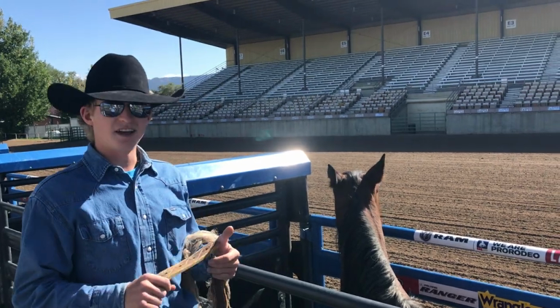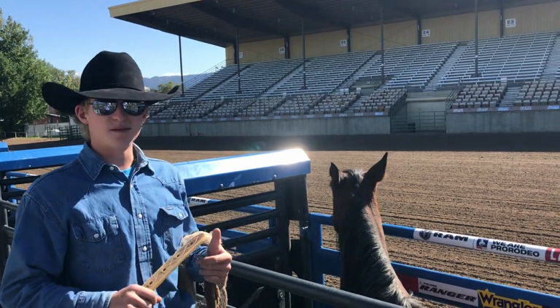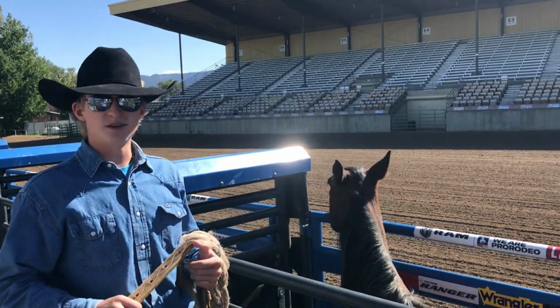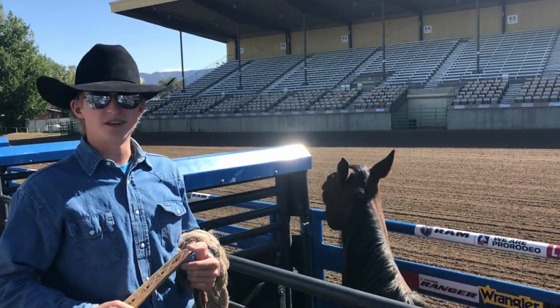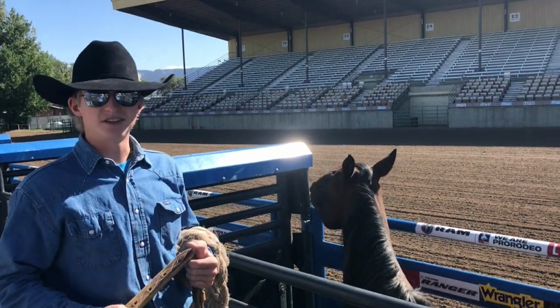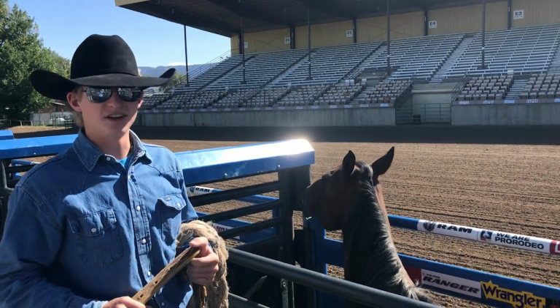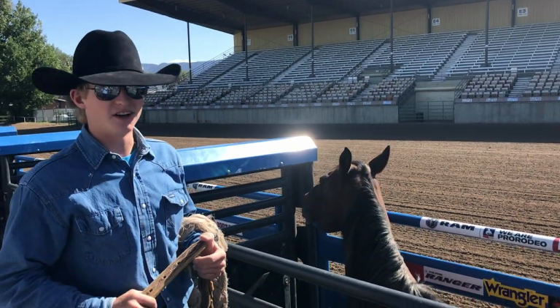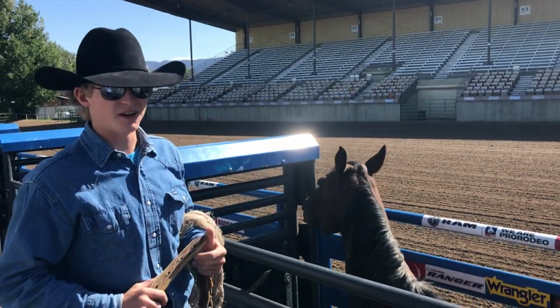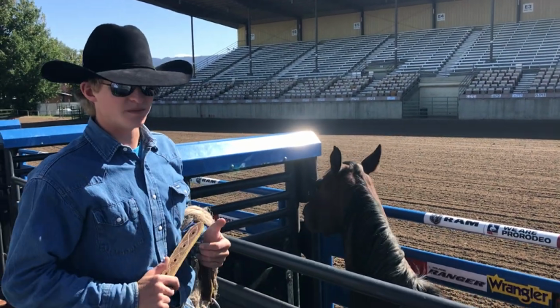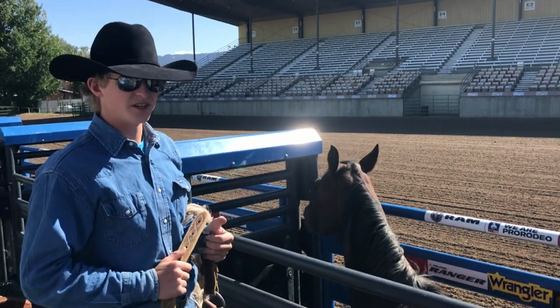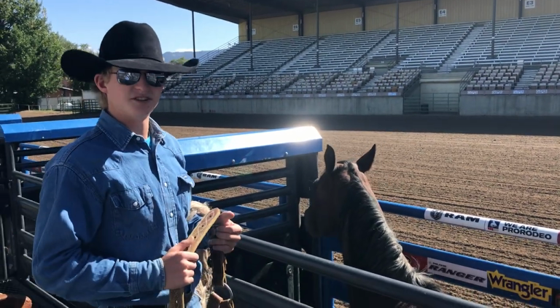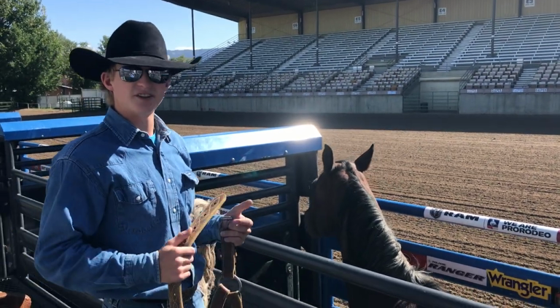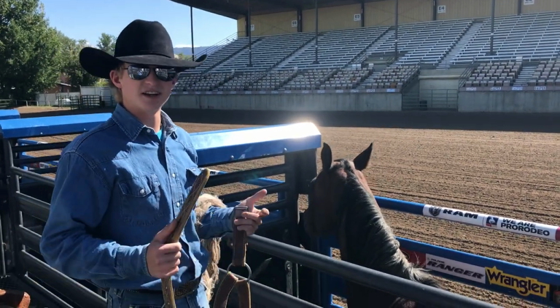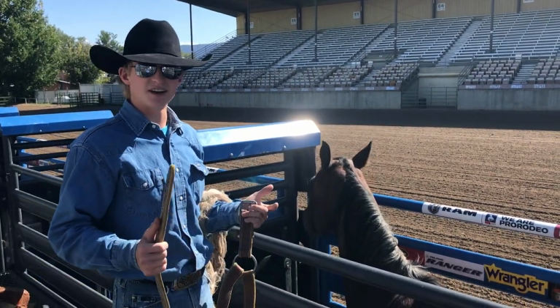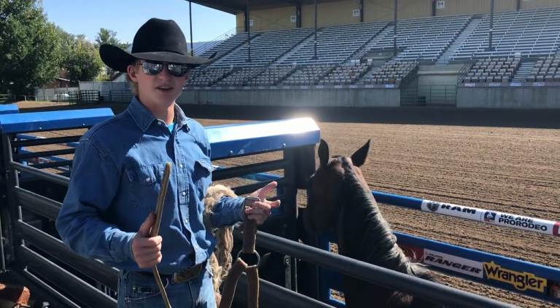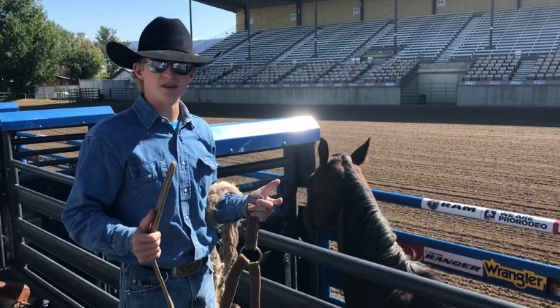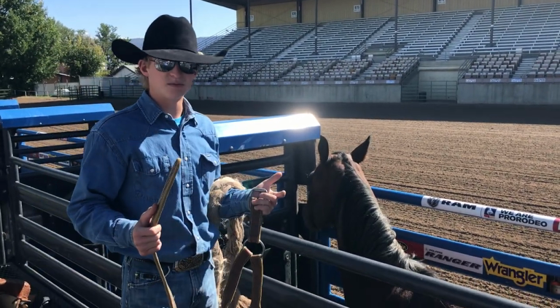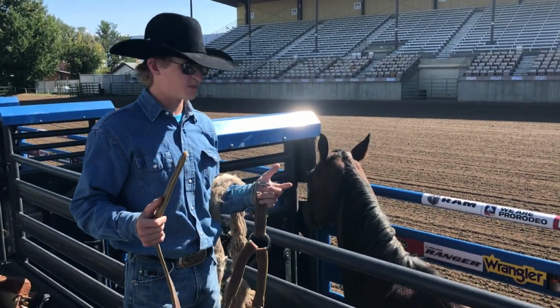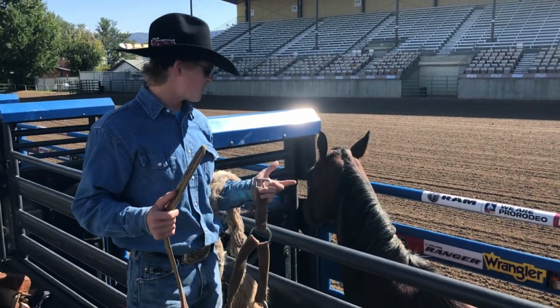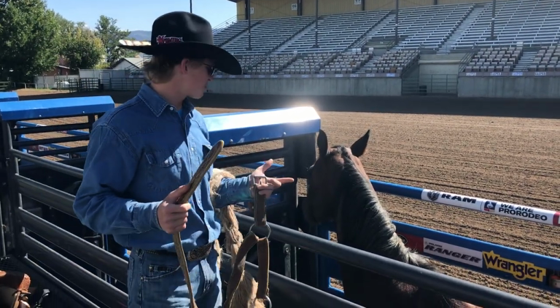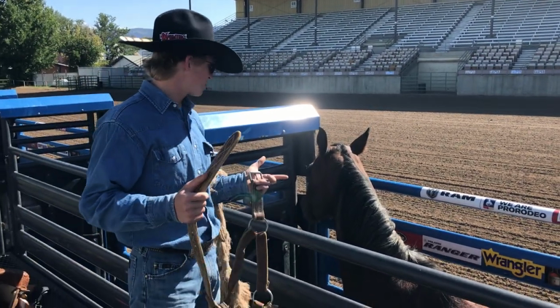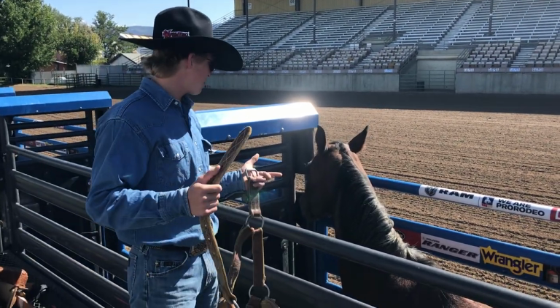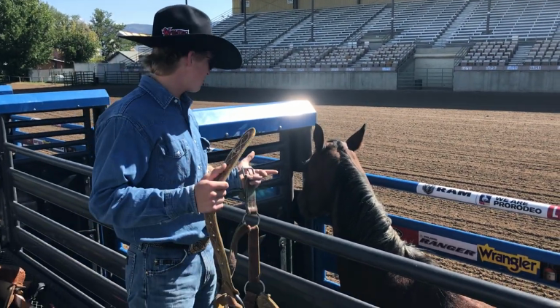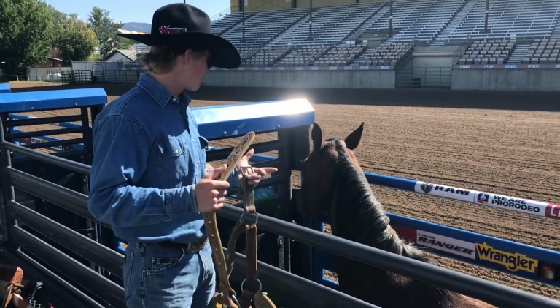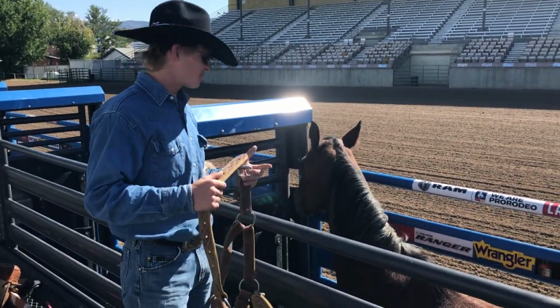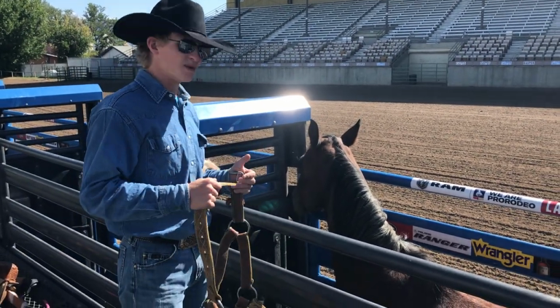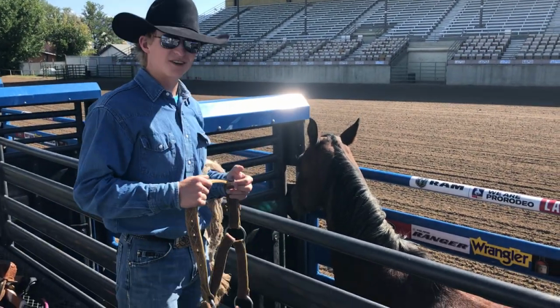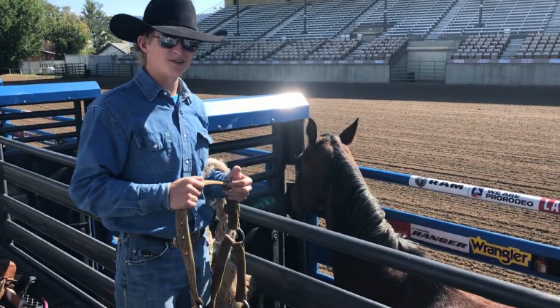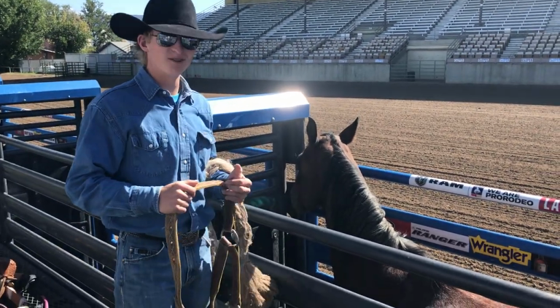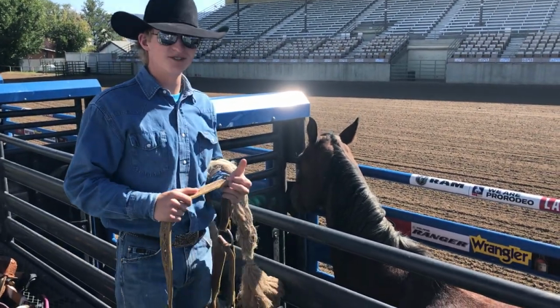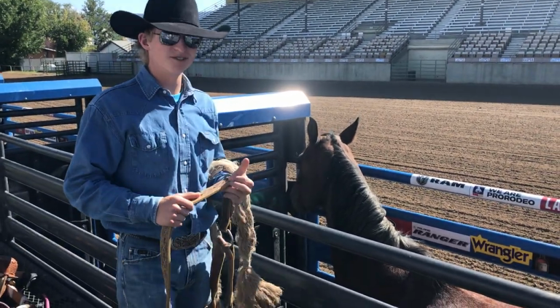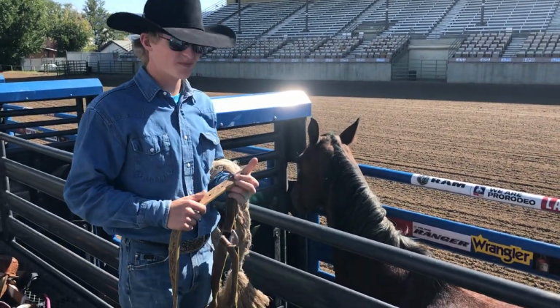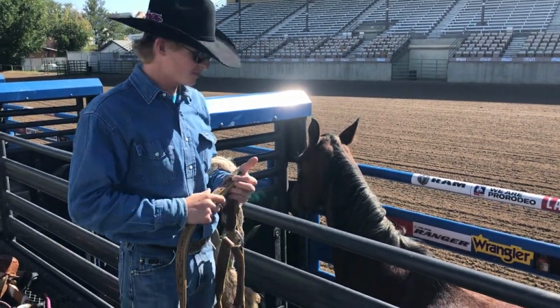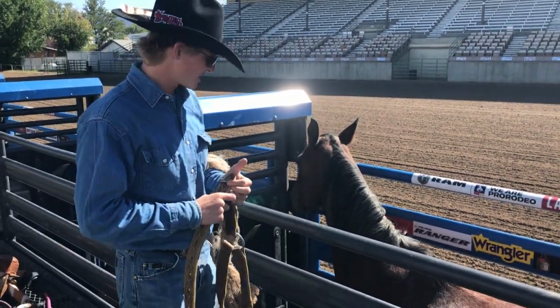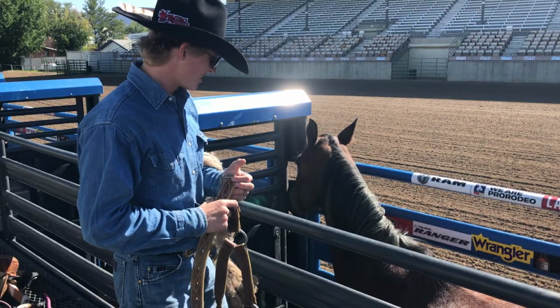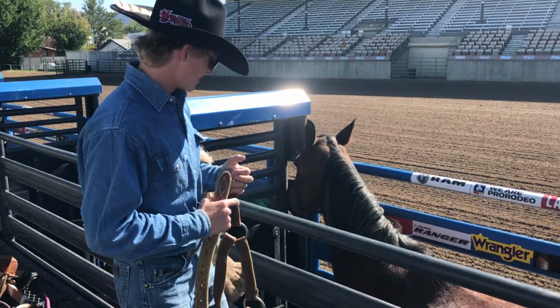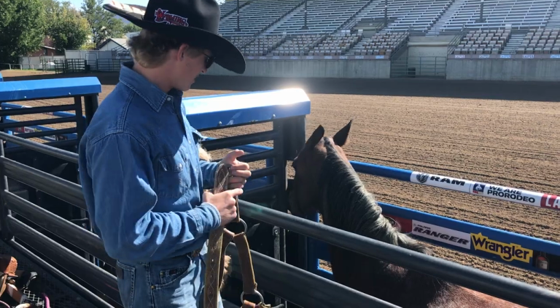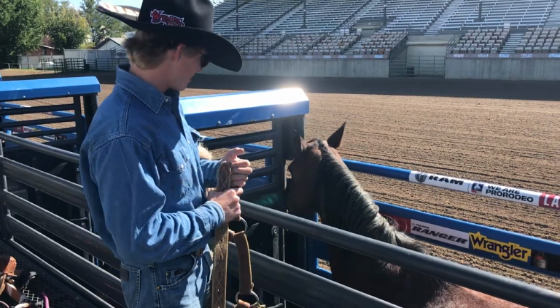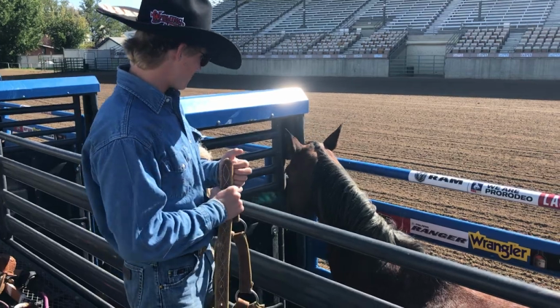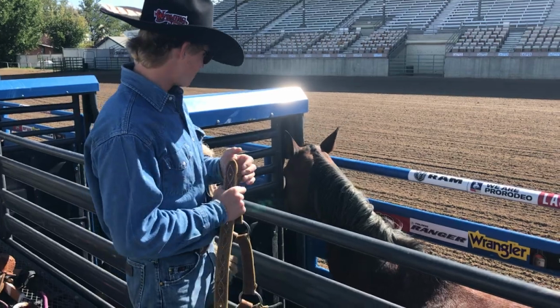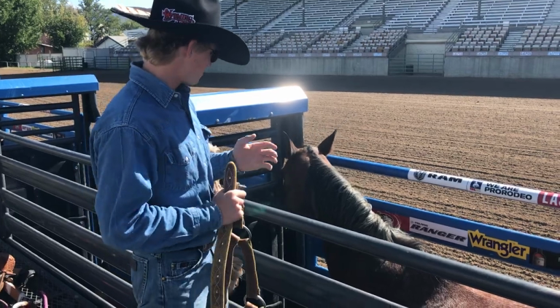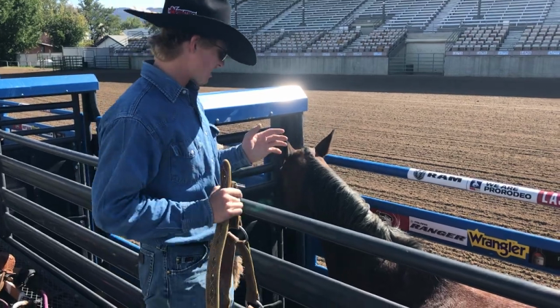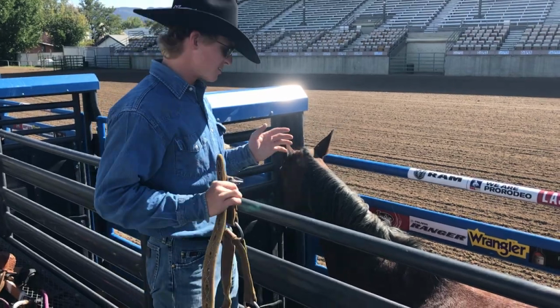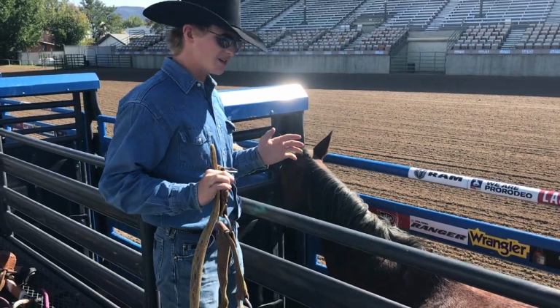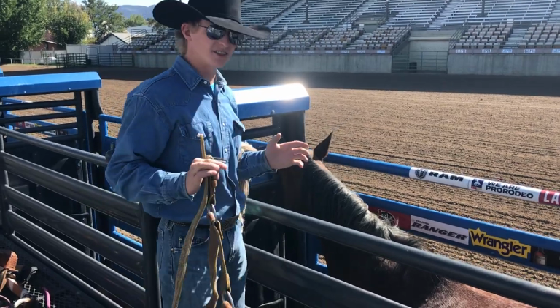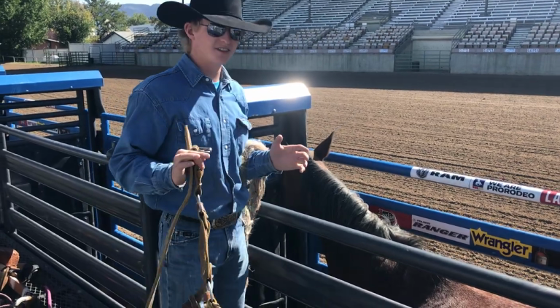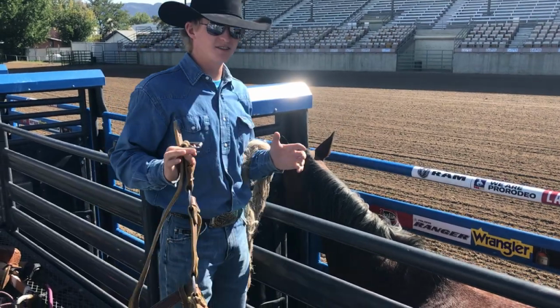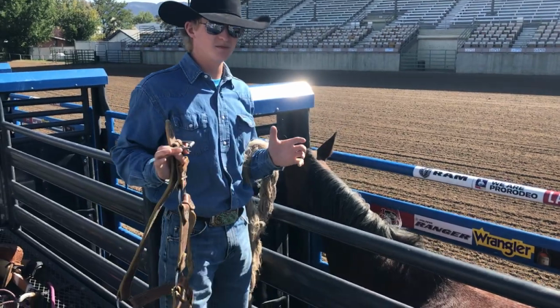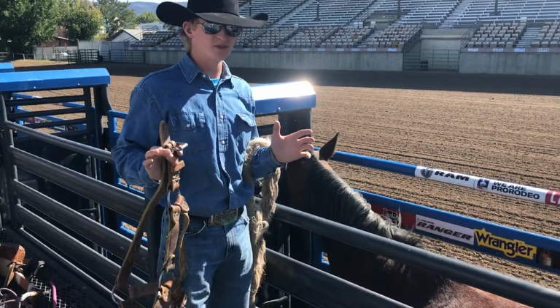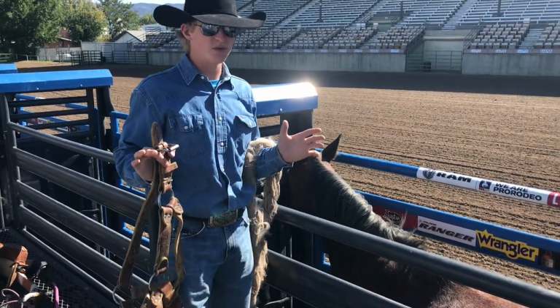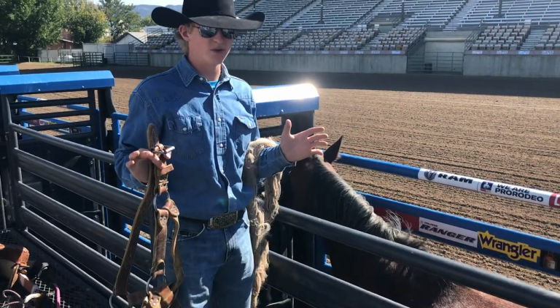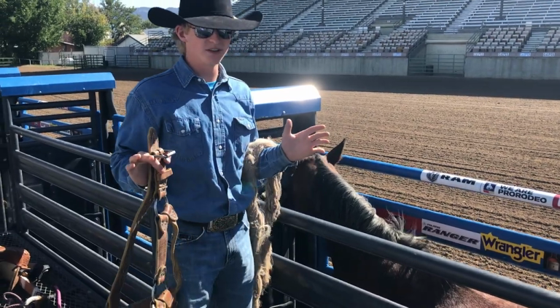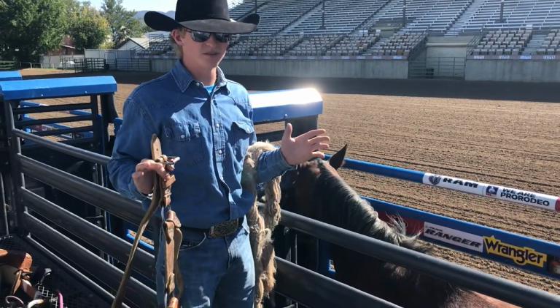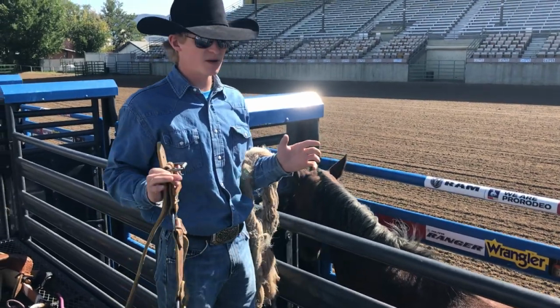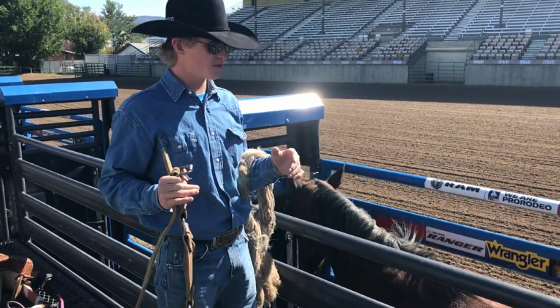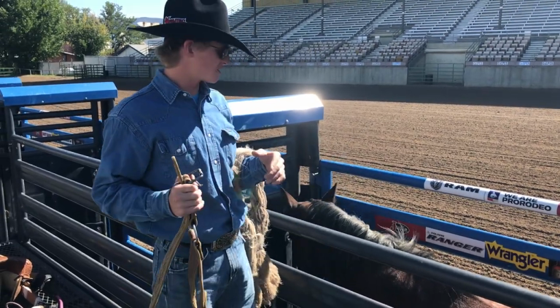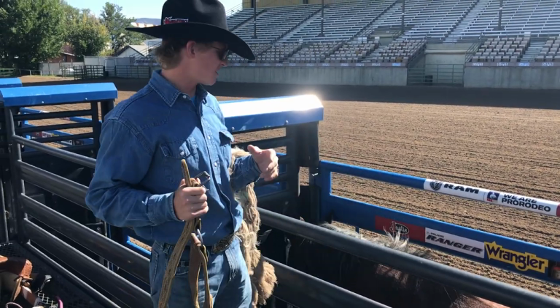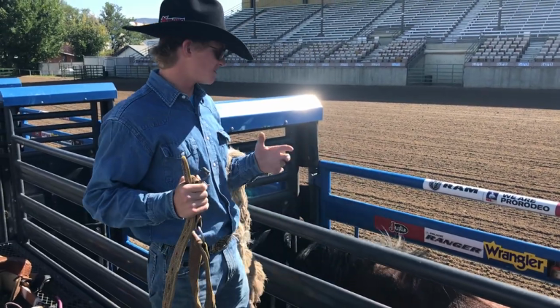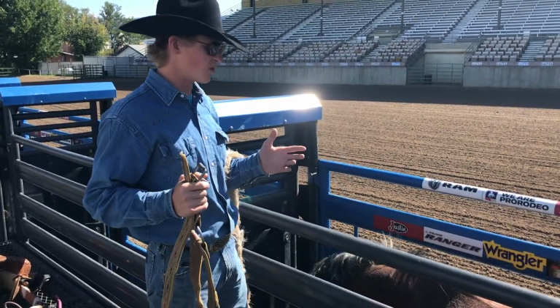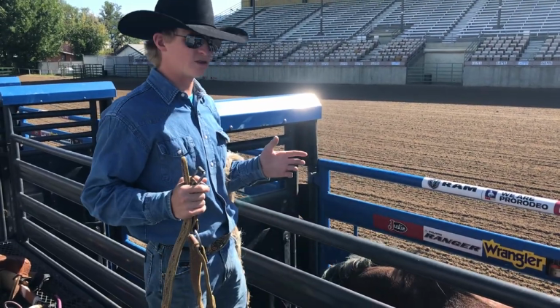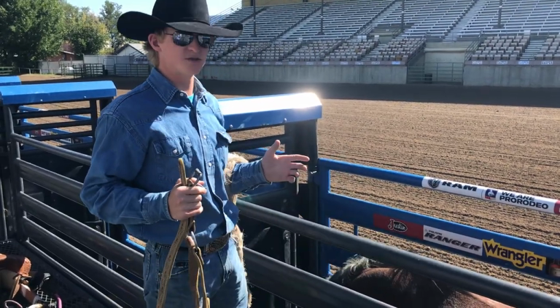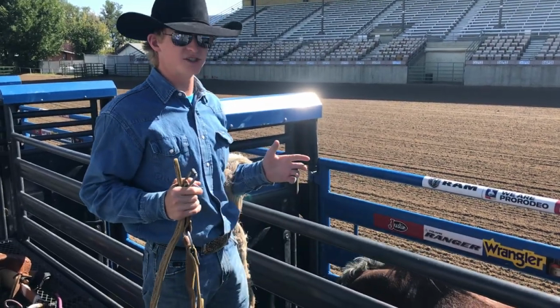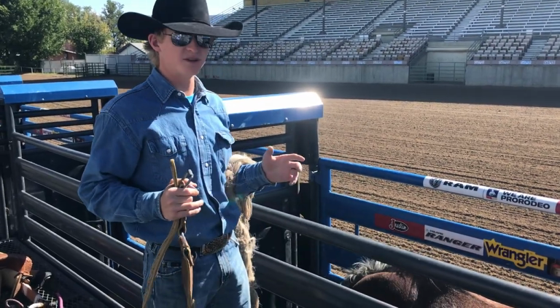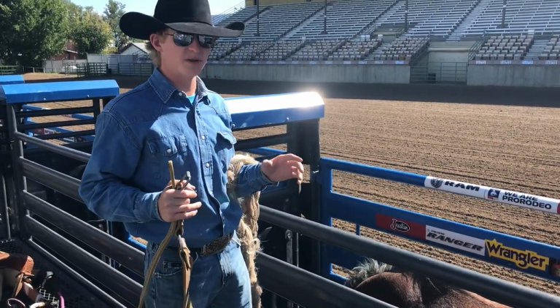Today I'm going to teach you guys how to properly halter a bucking horse. Kind of the biggest thing, most important thing to remember is kind of some horsemanship.